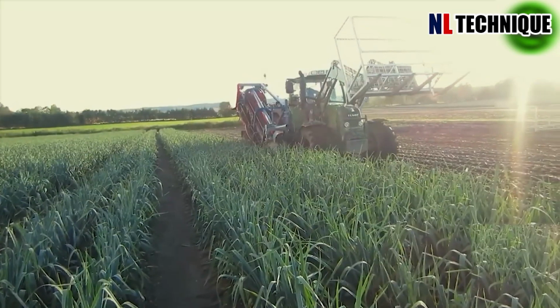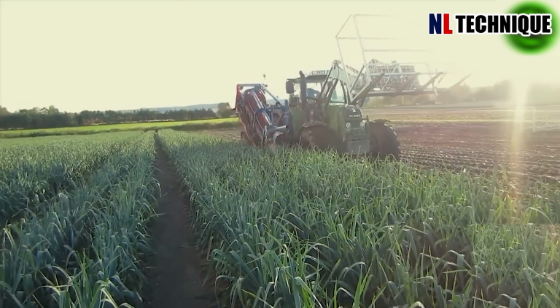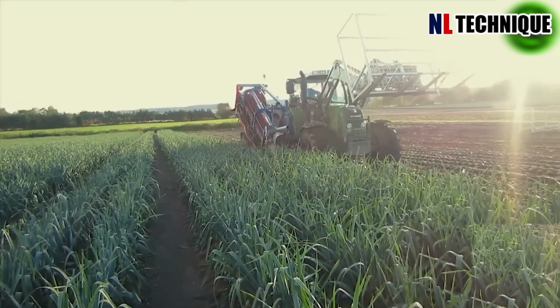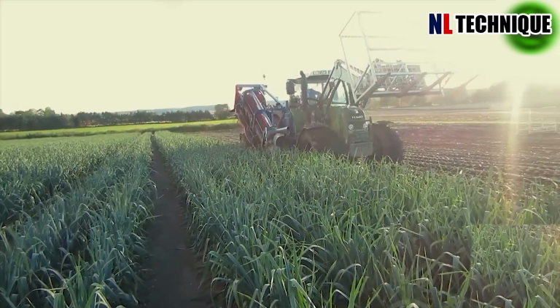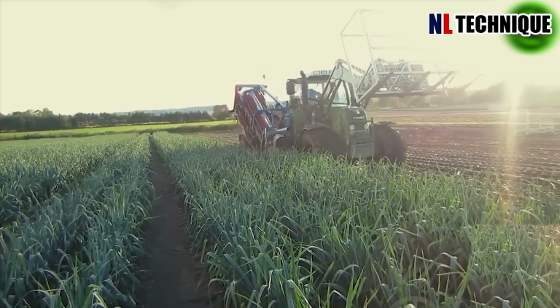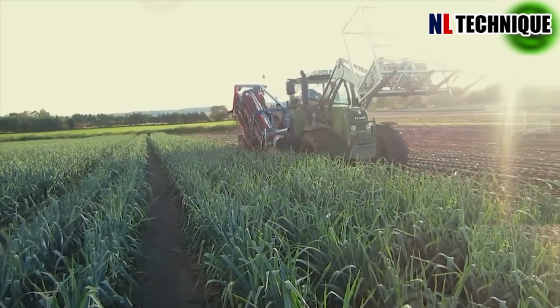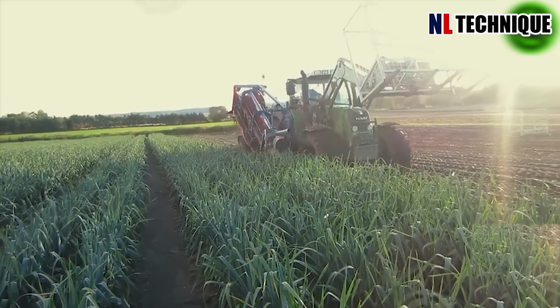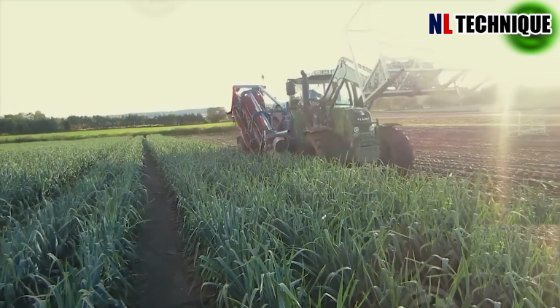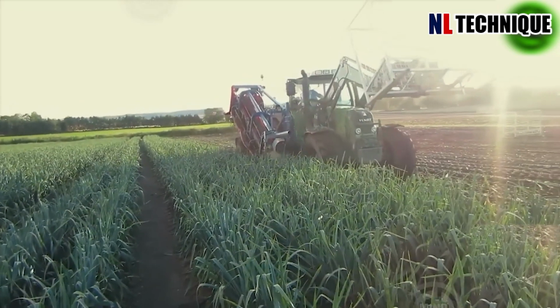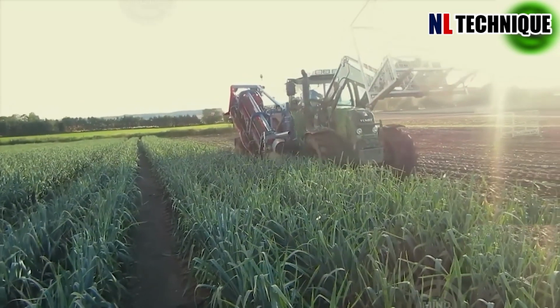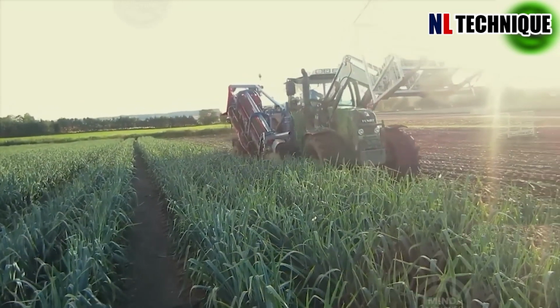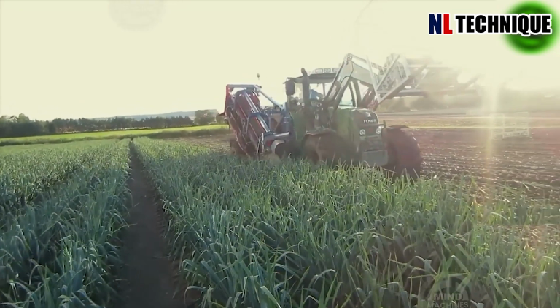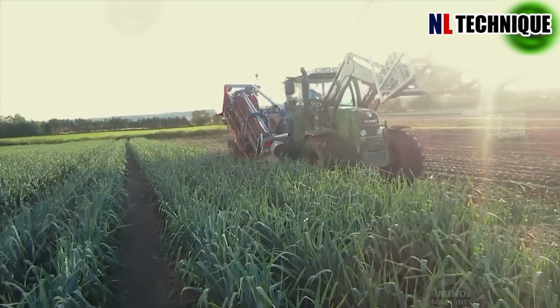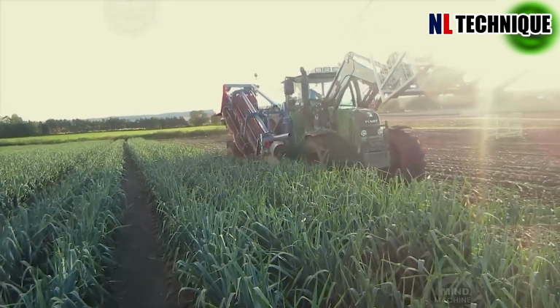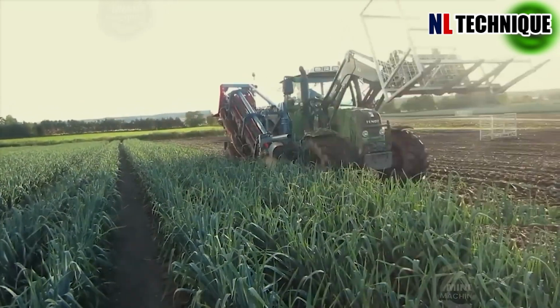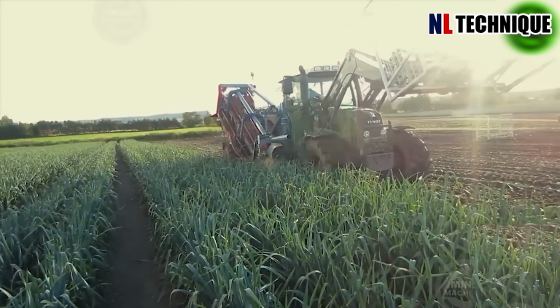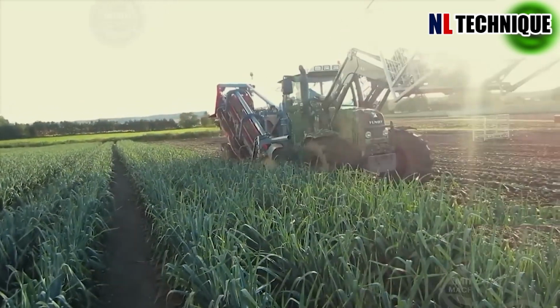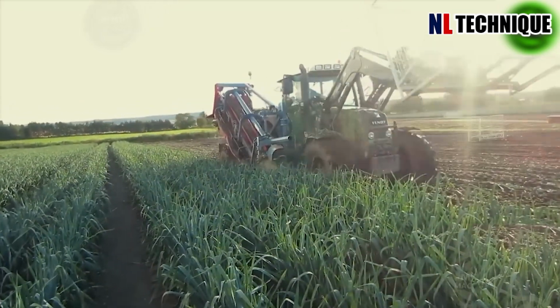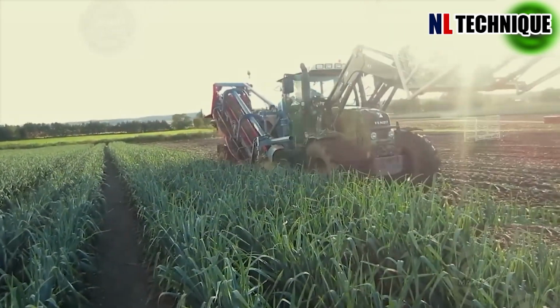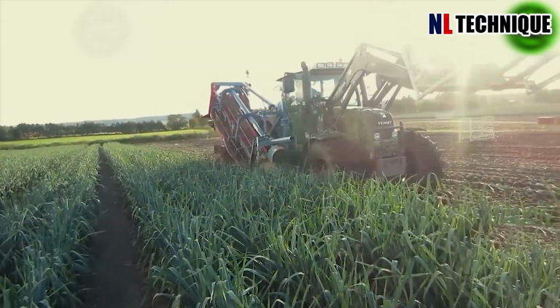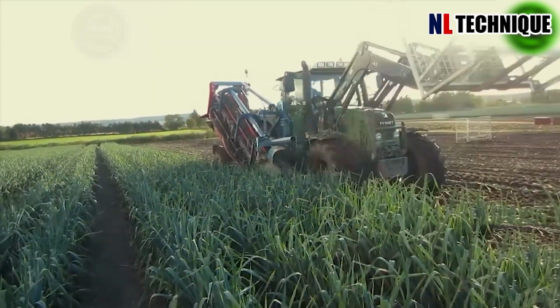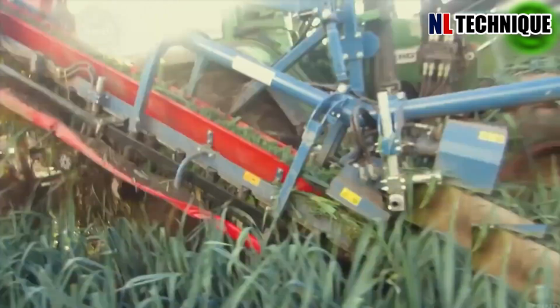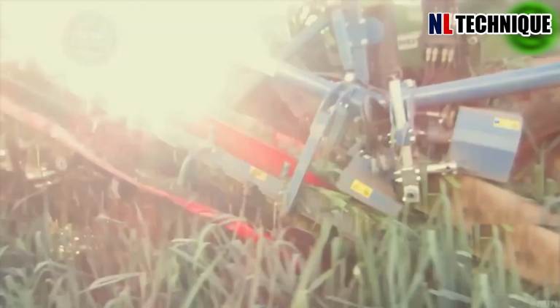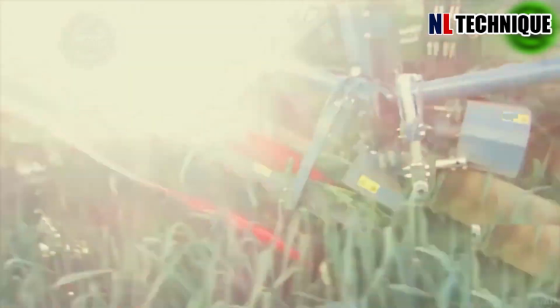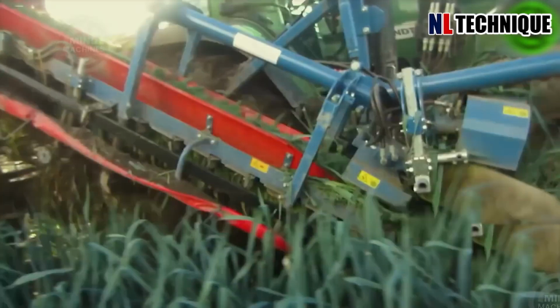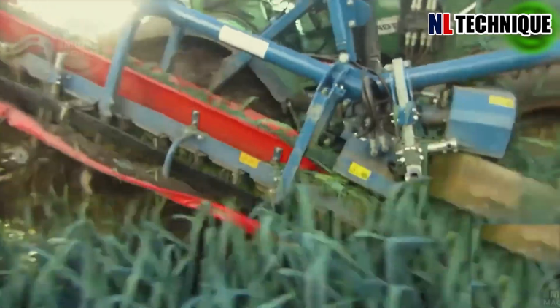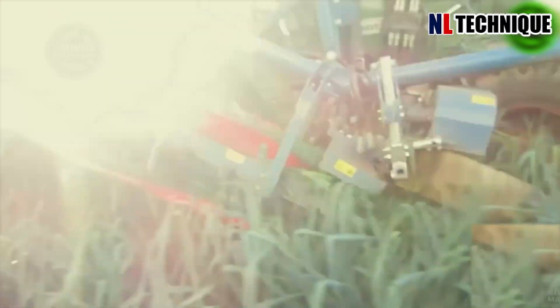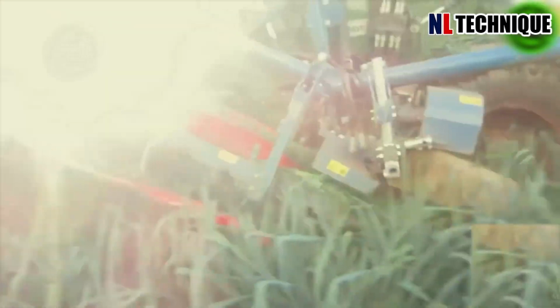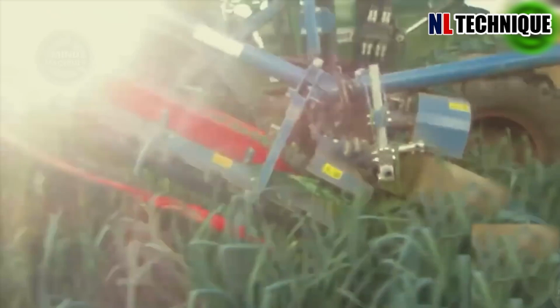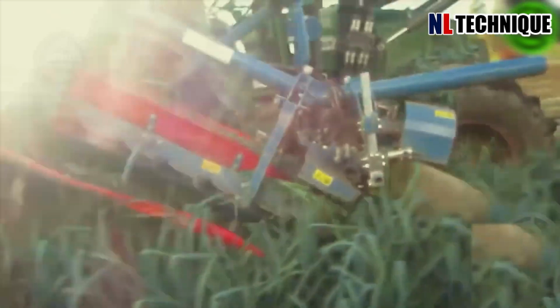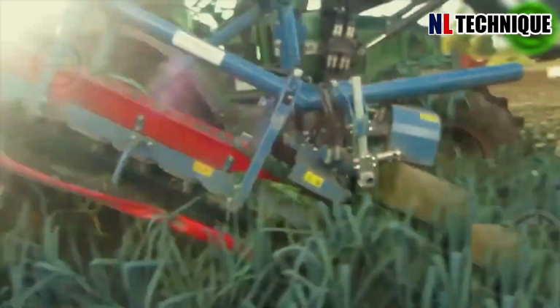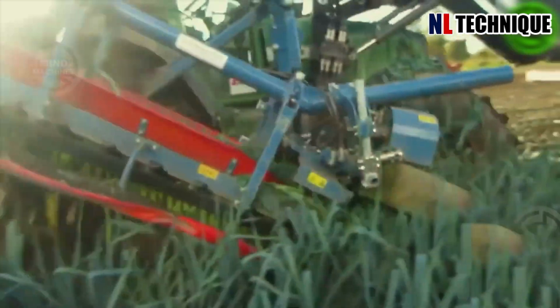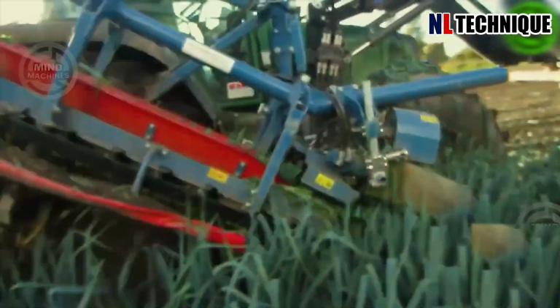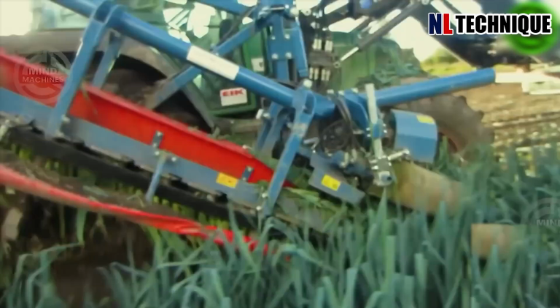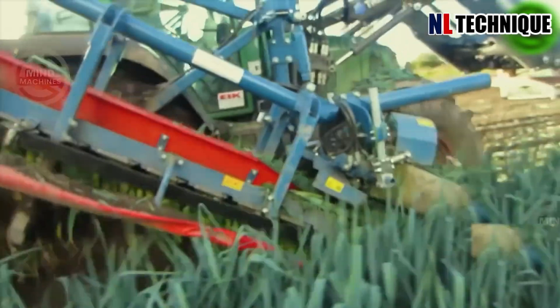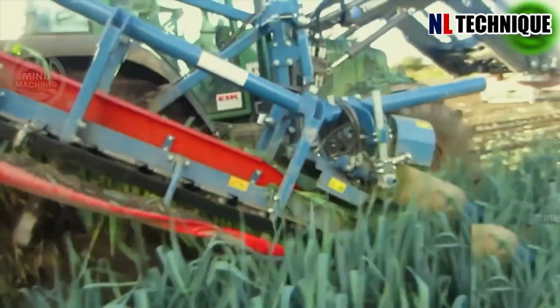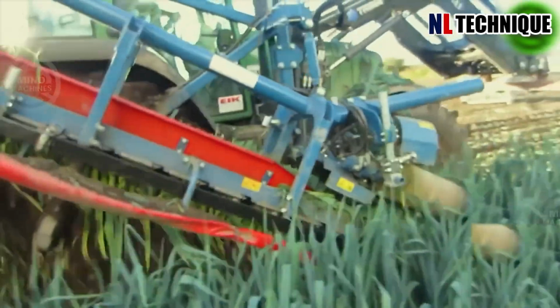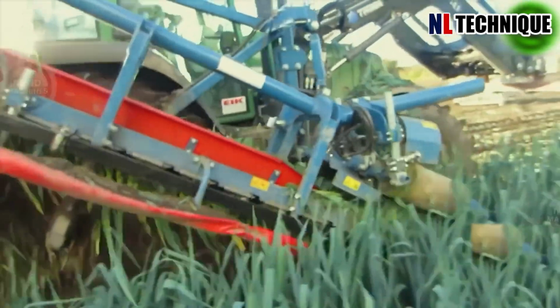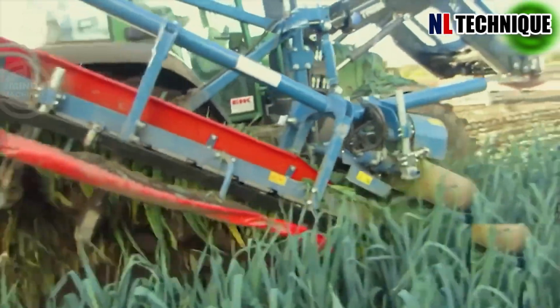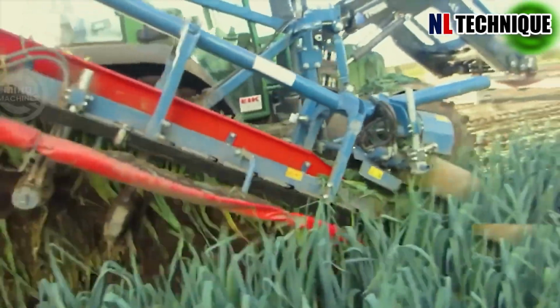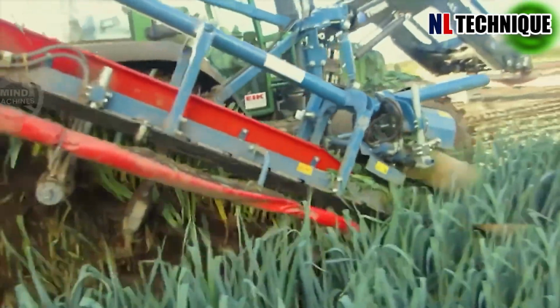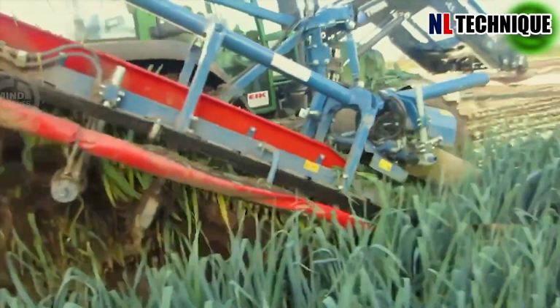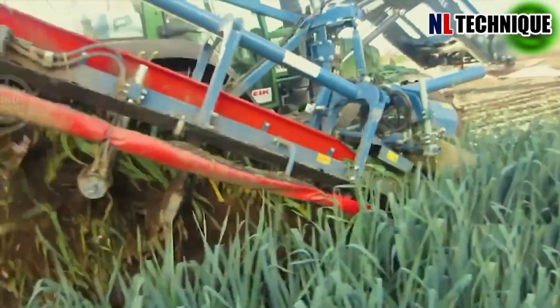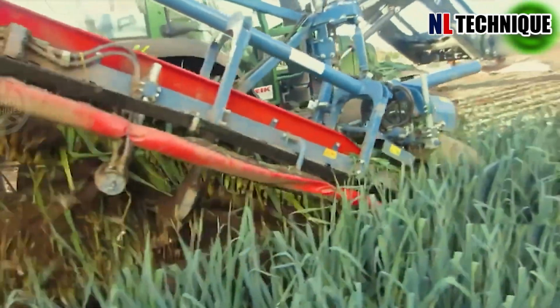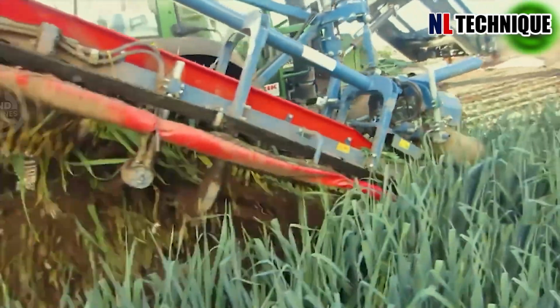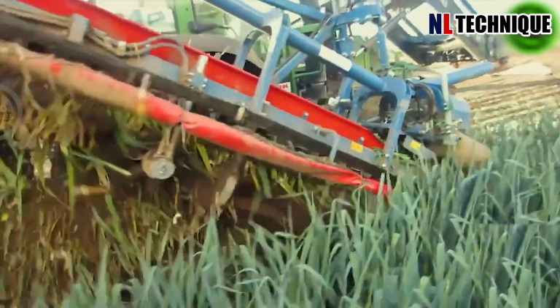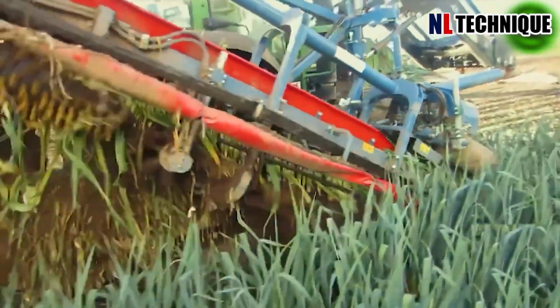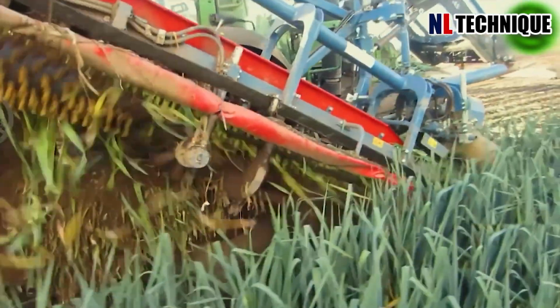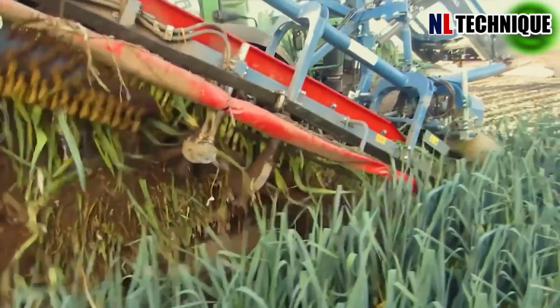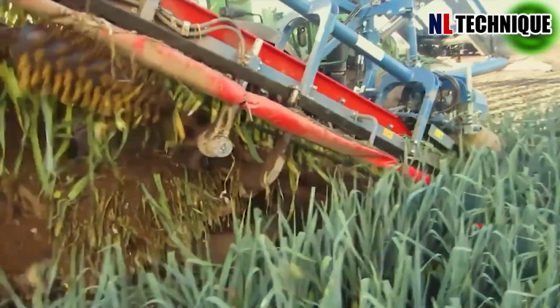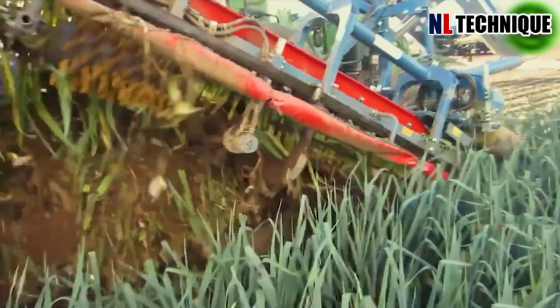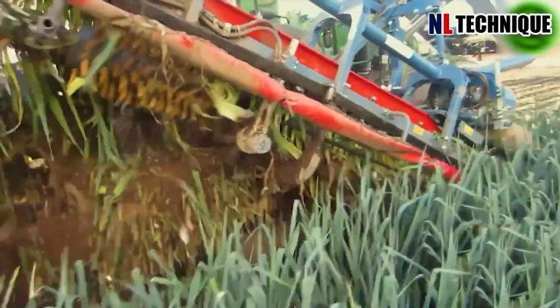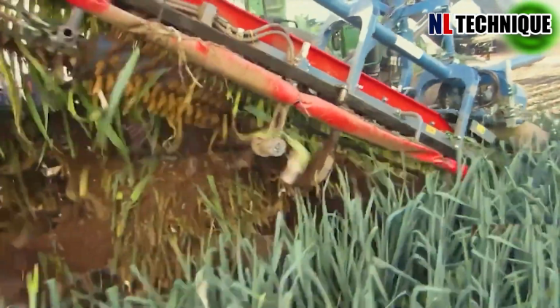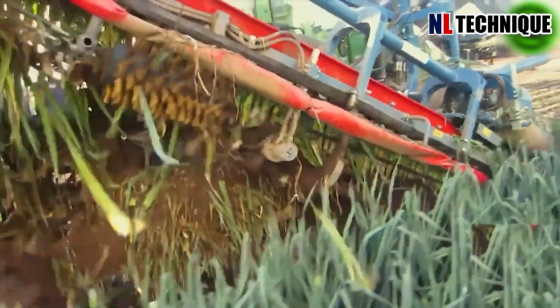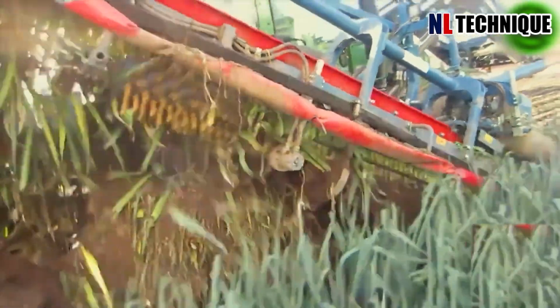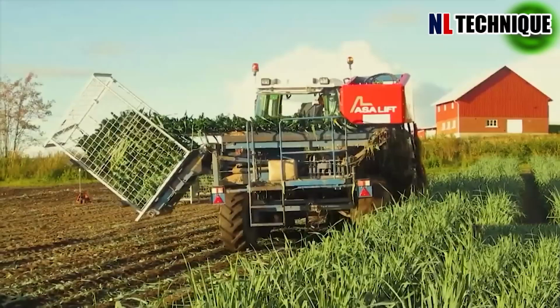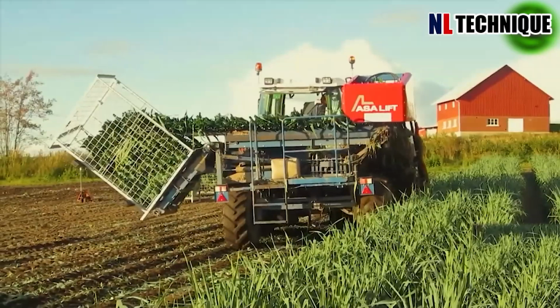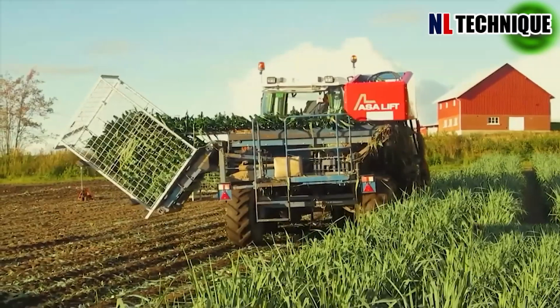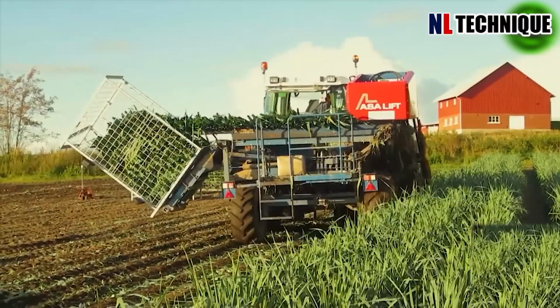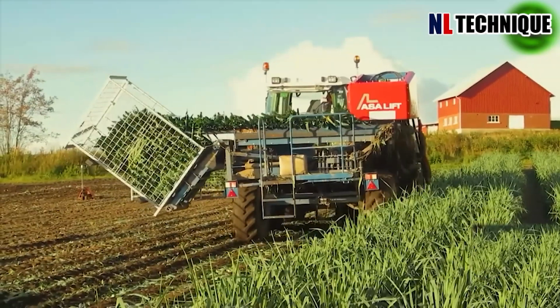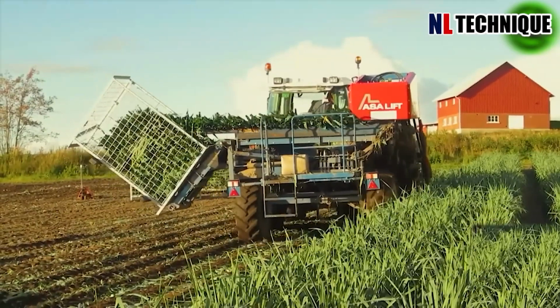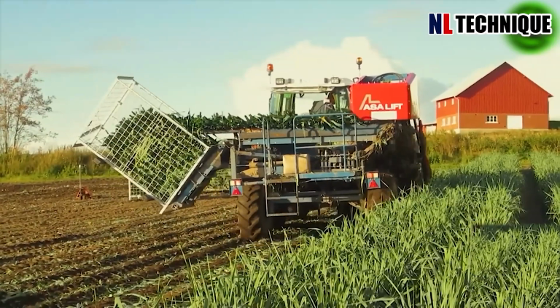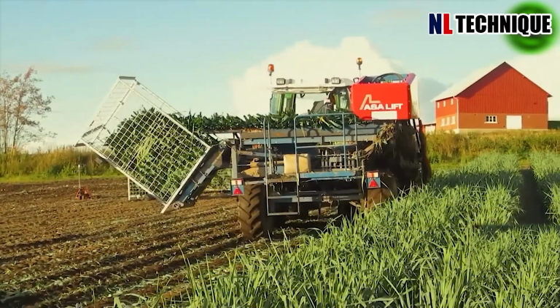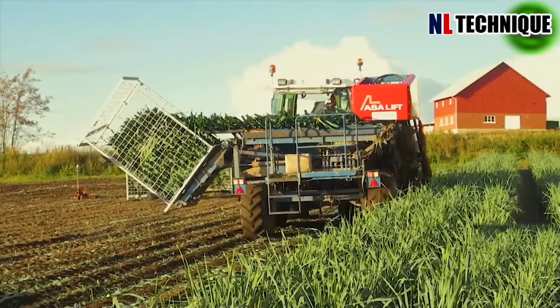The ASO Lift Po 335 is a precise and efficient leeks harvester. It cuts and conveys leeks with minimal damage.